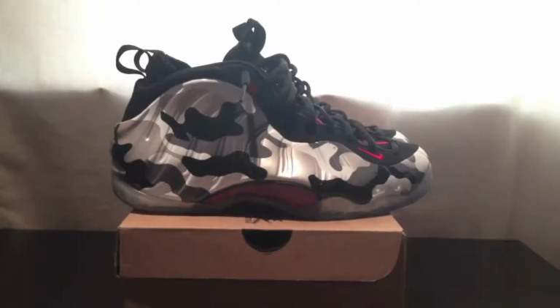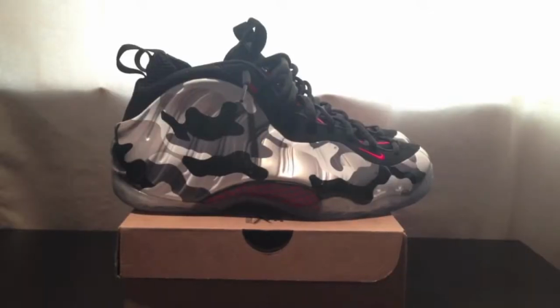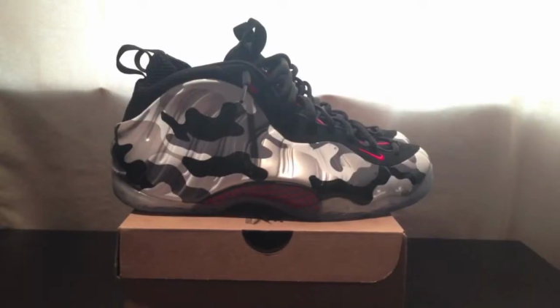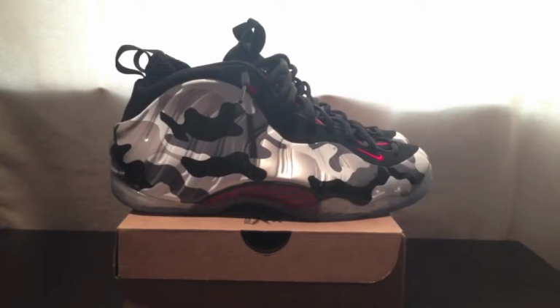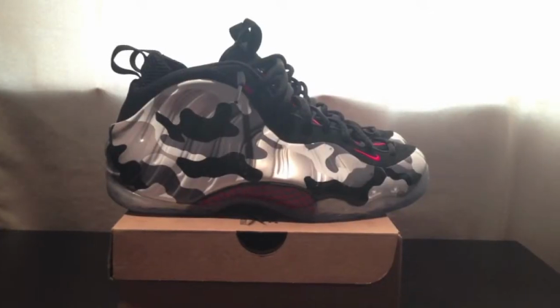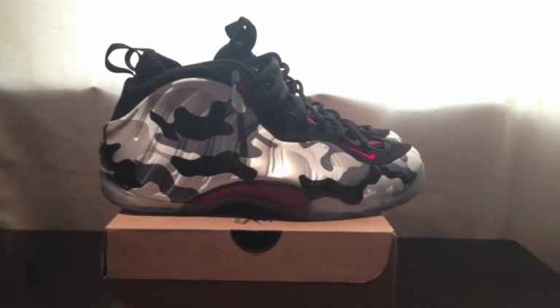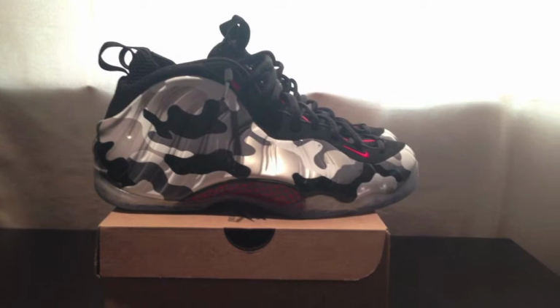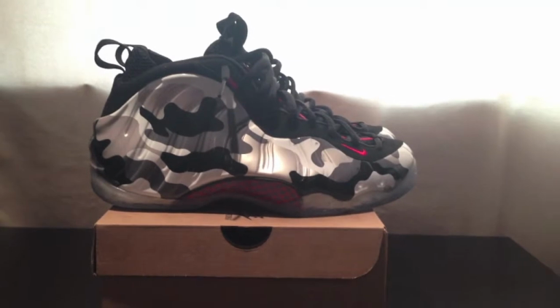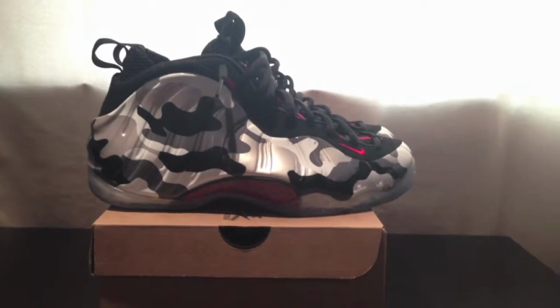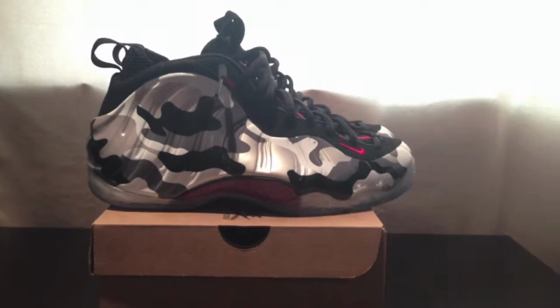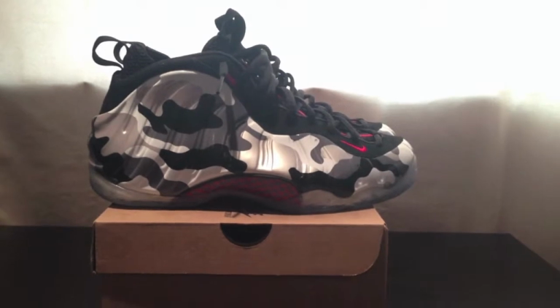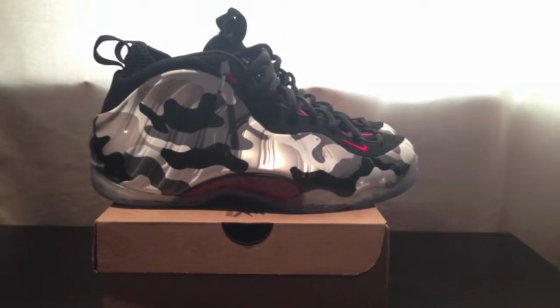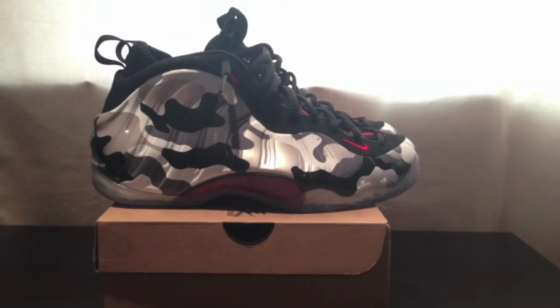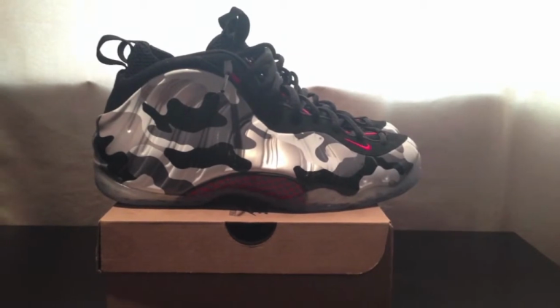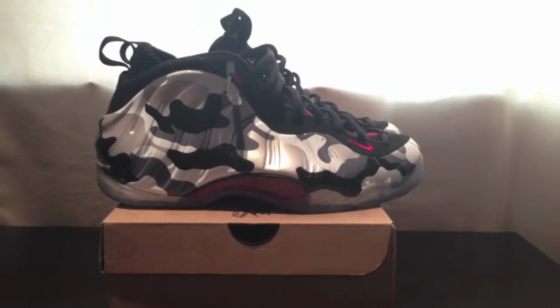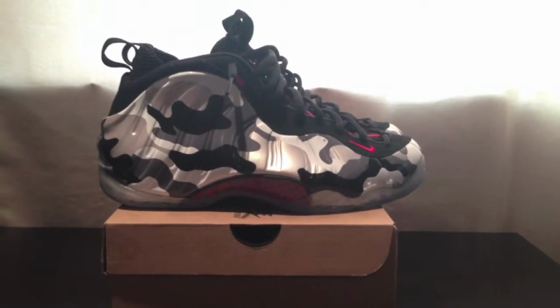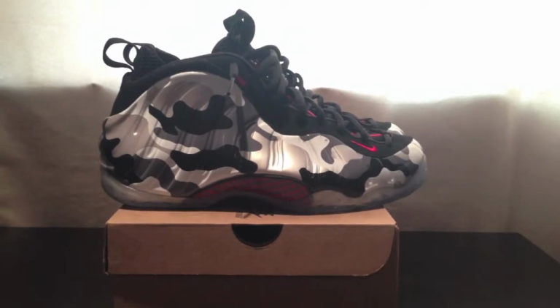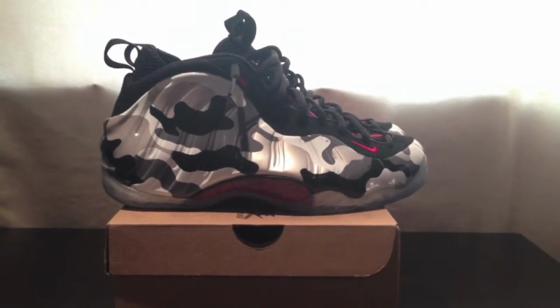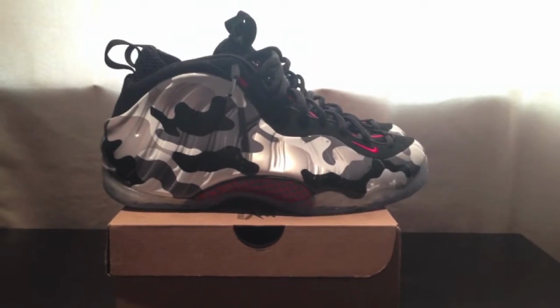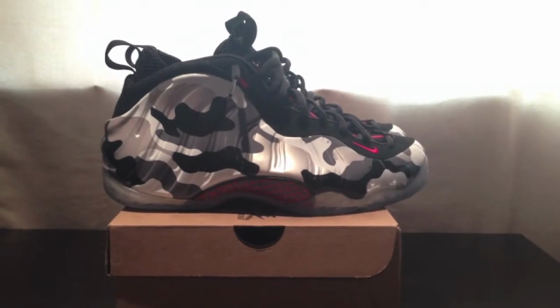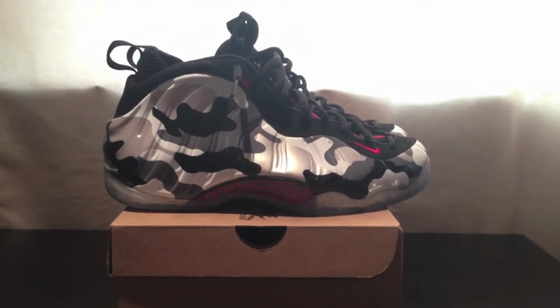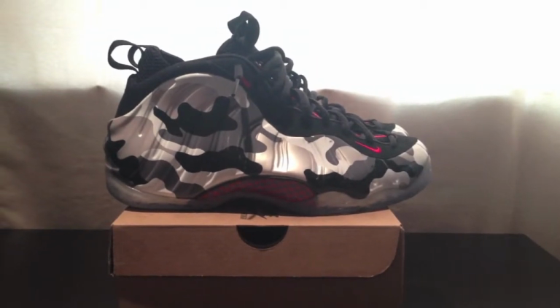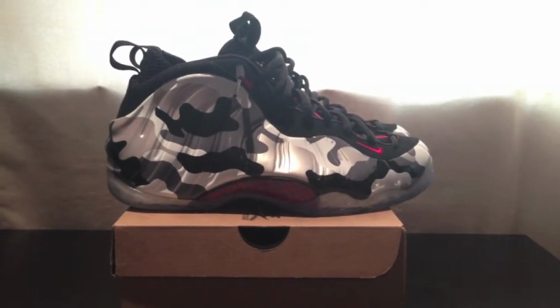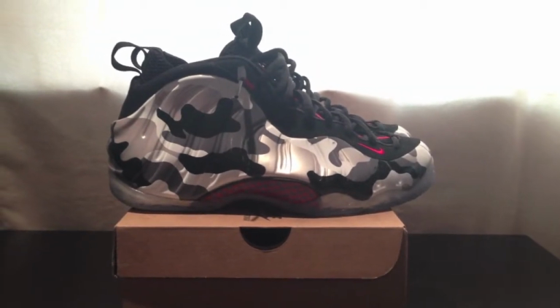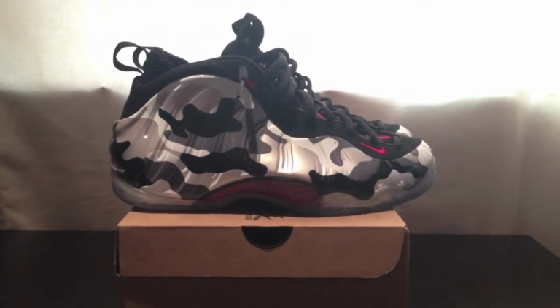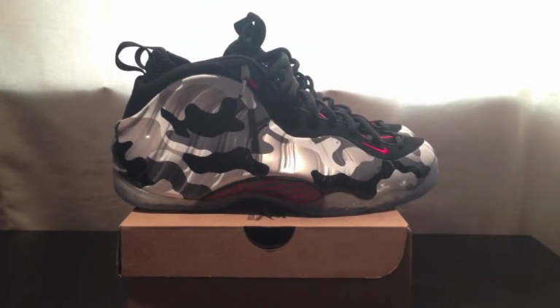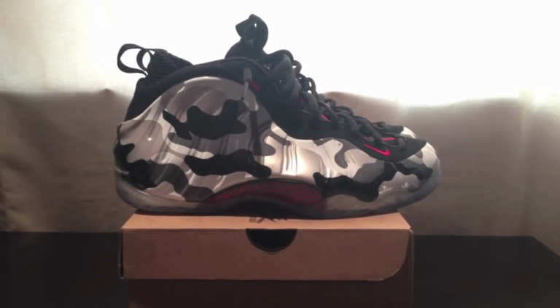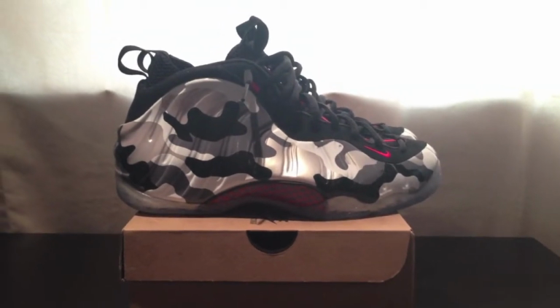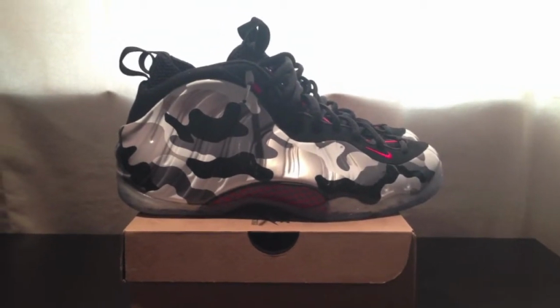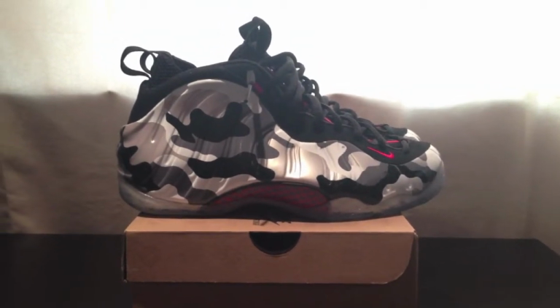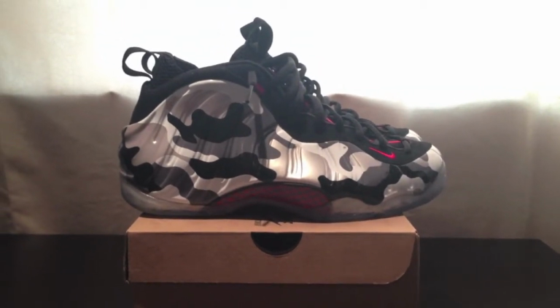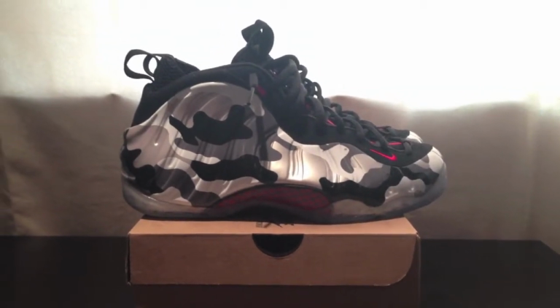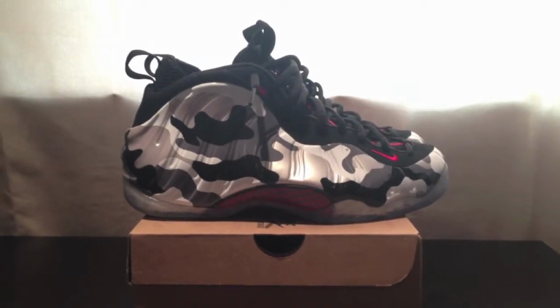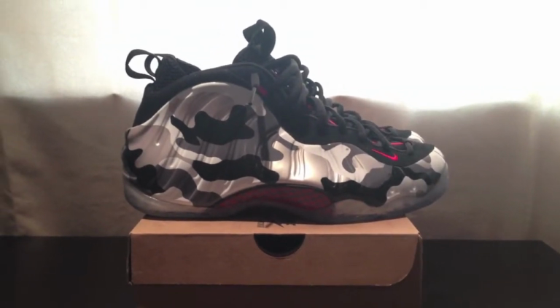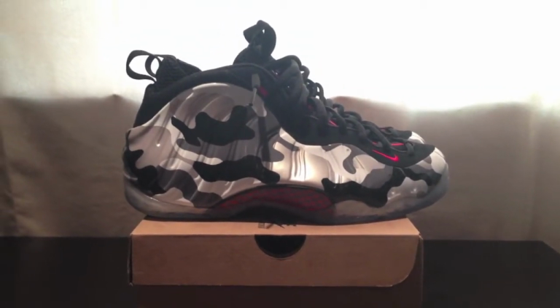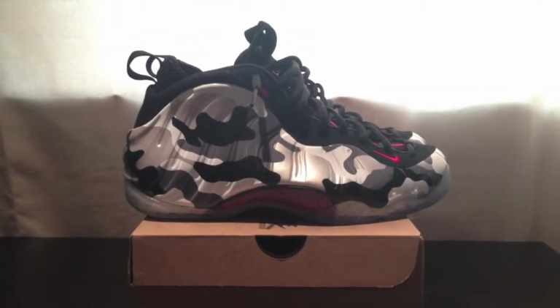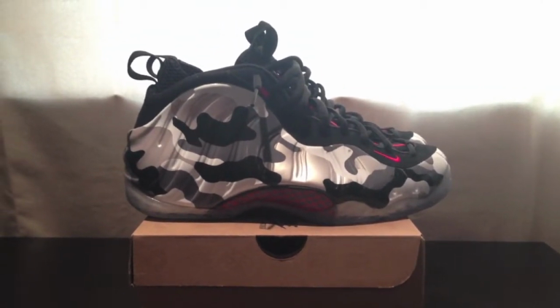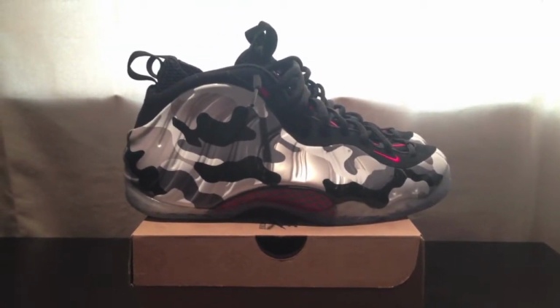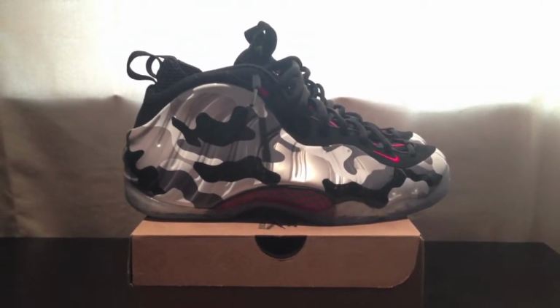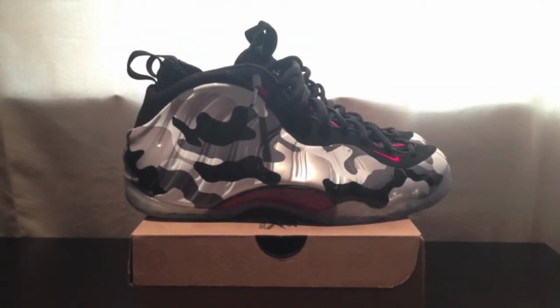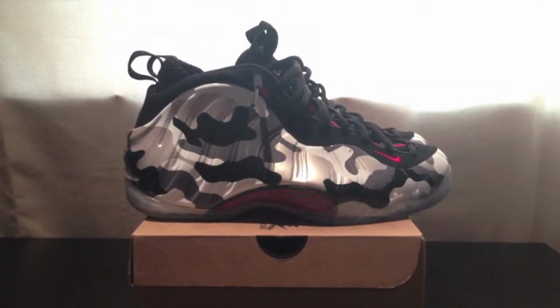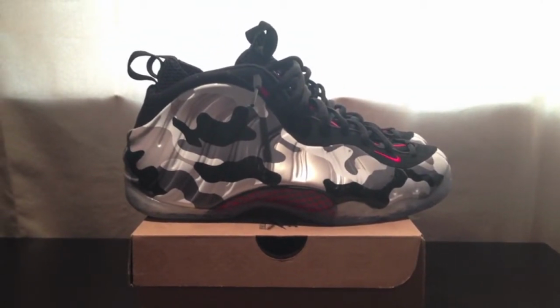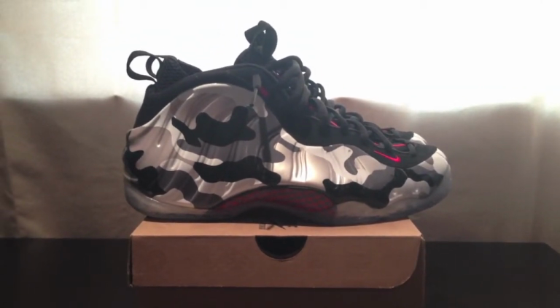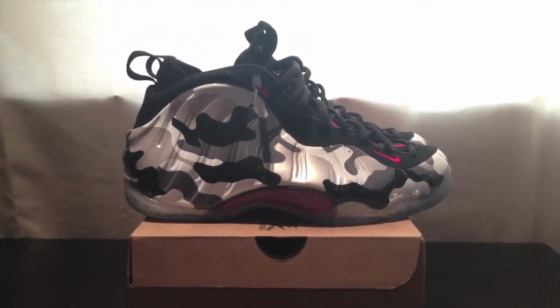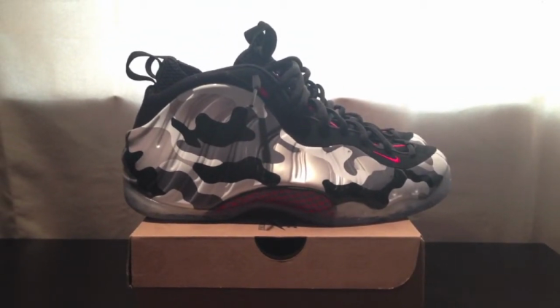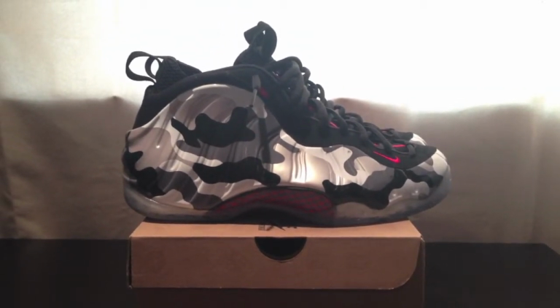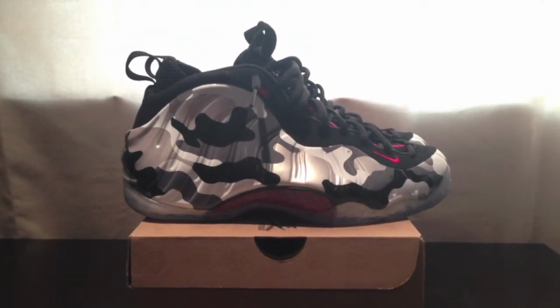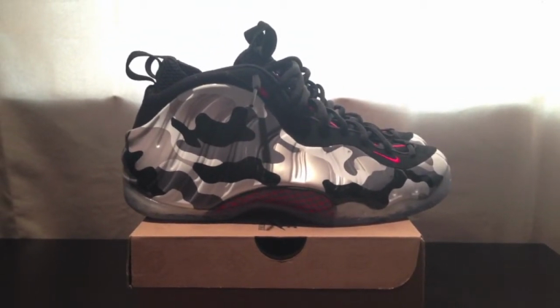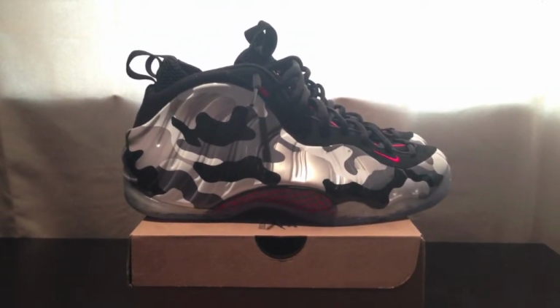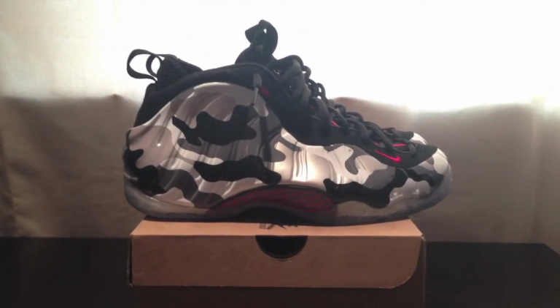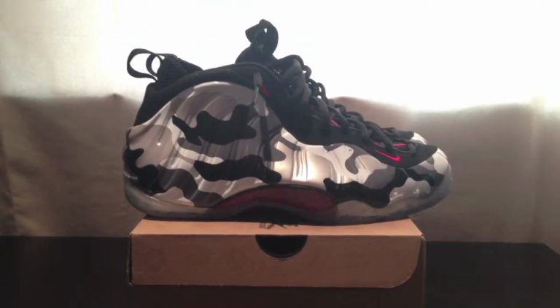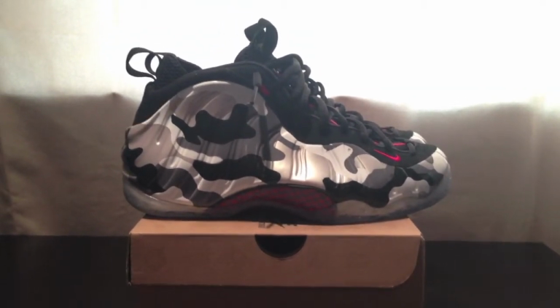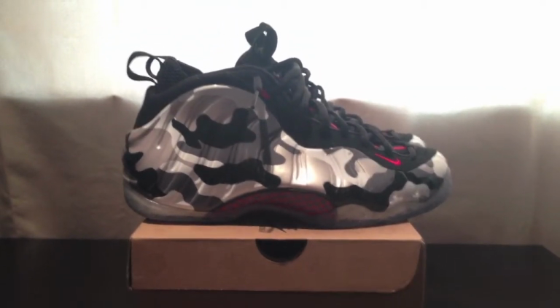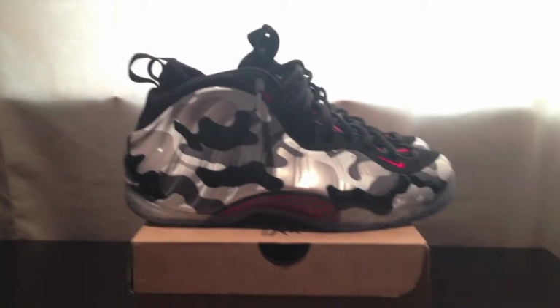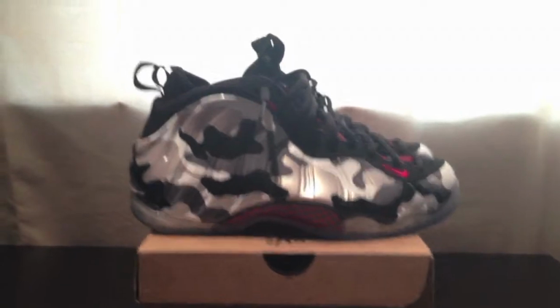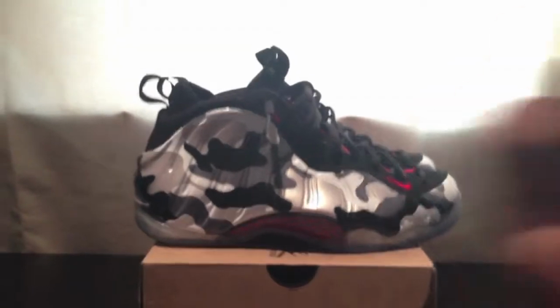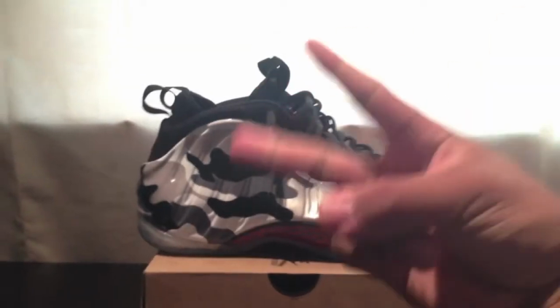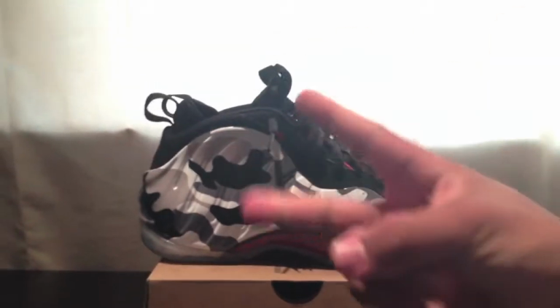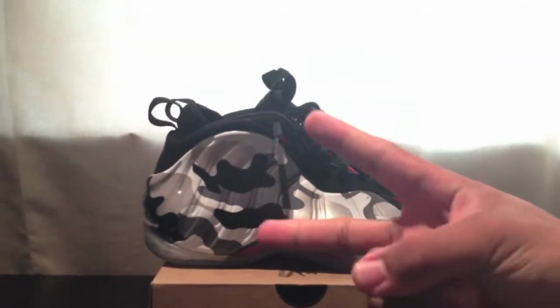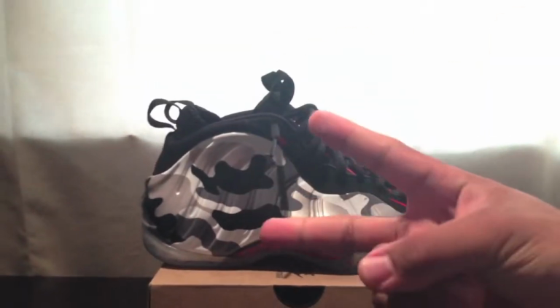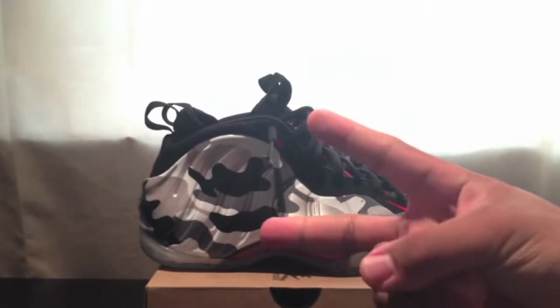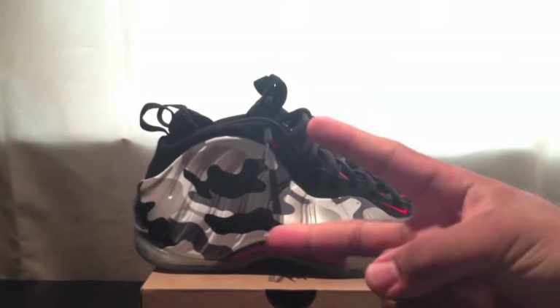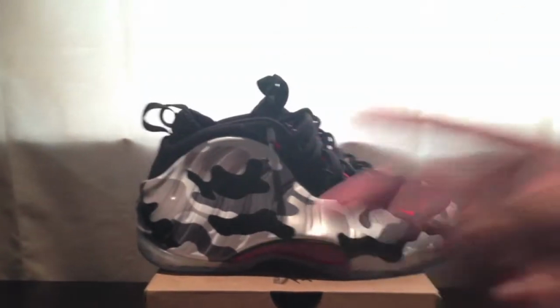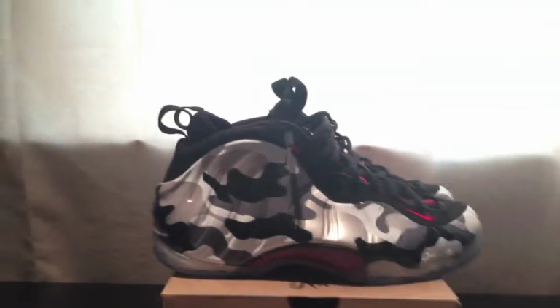All right guys, so that was the on-feet of the Fighter Jet Foams. Once again, just like, comment, and subscribe. Peace.